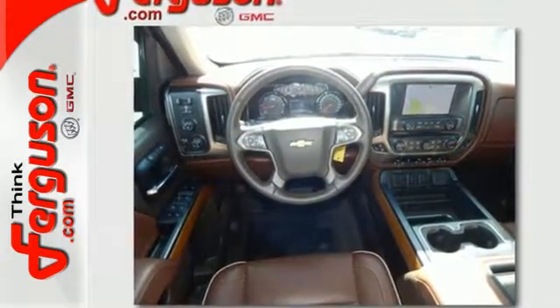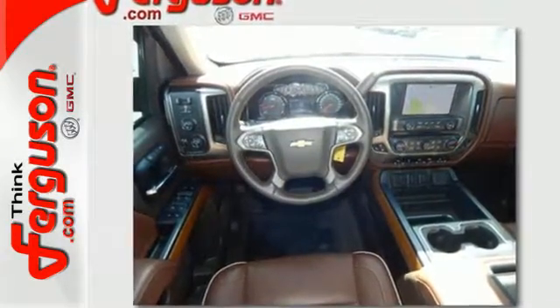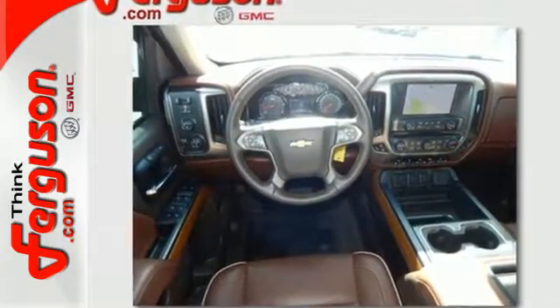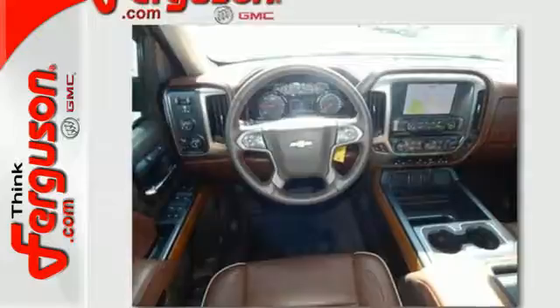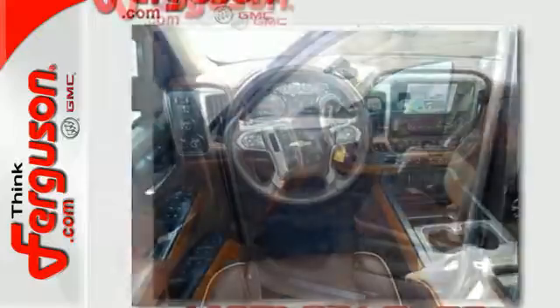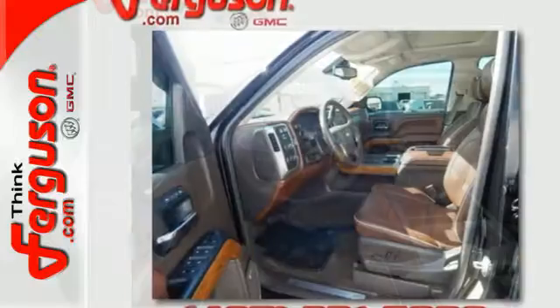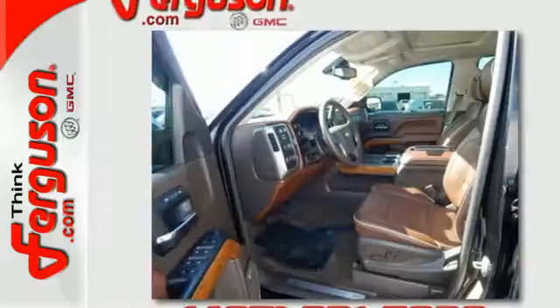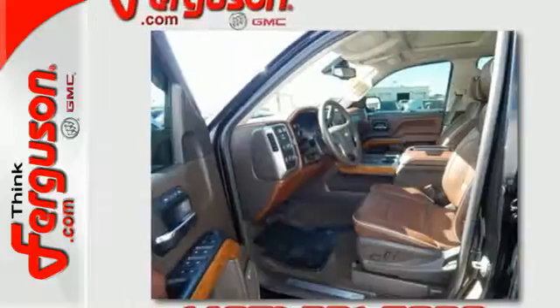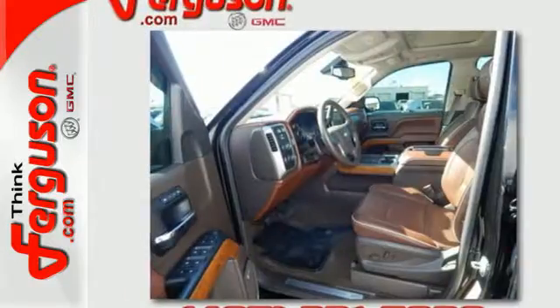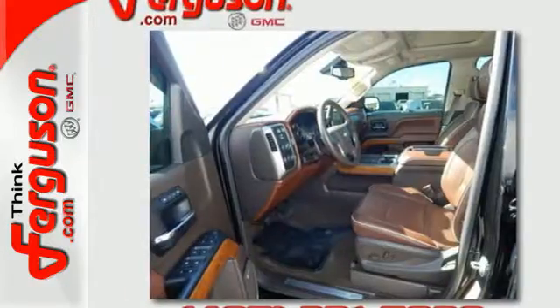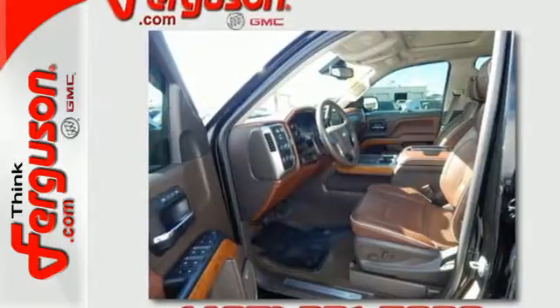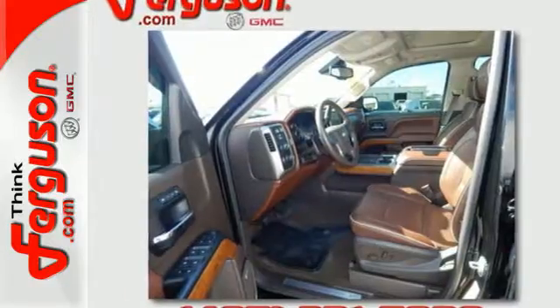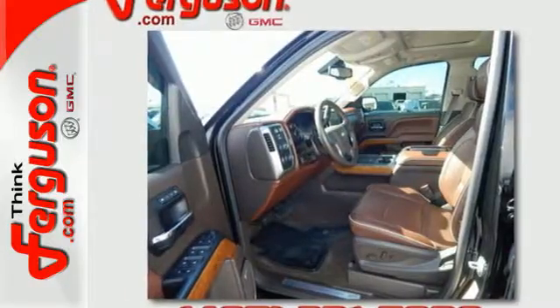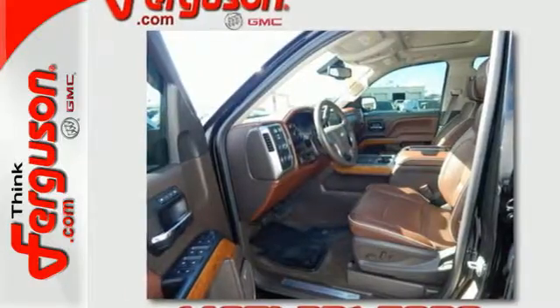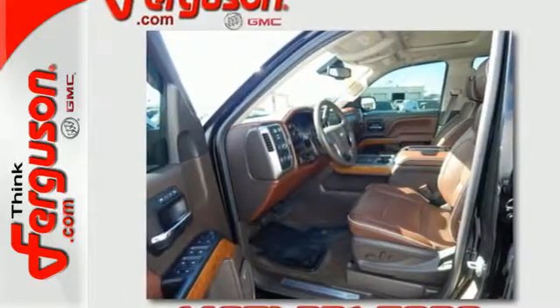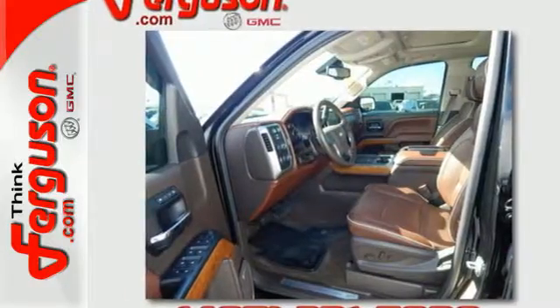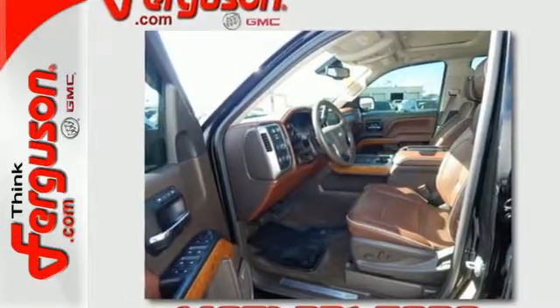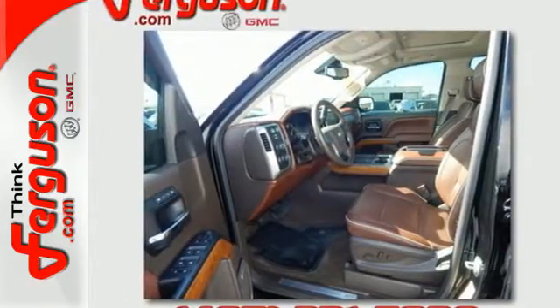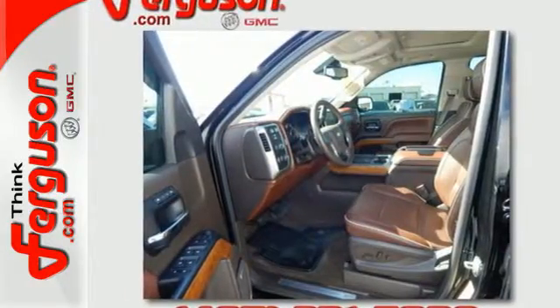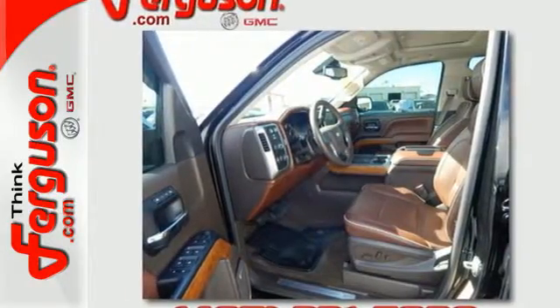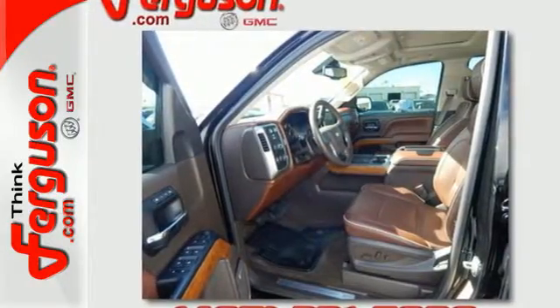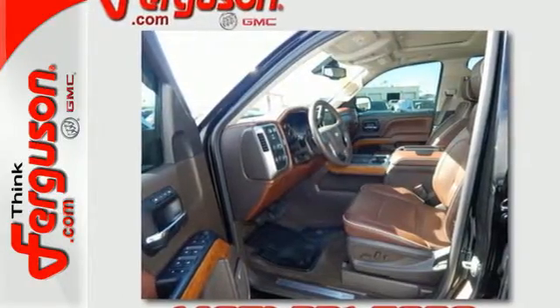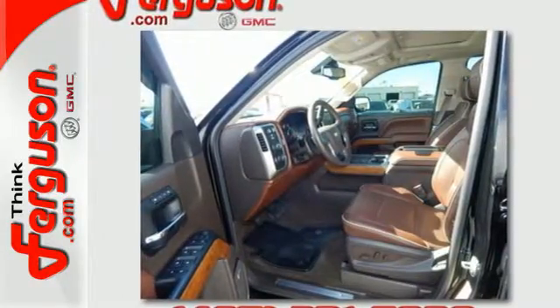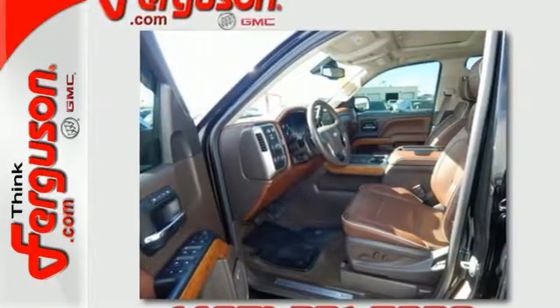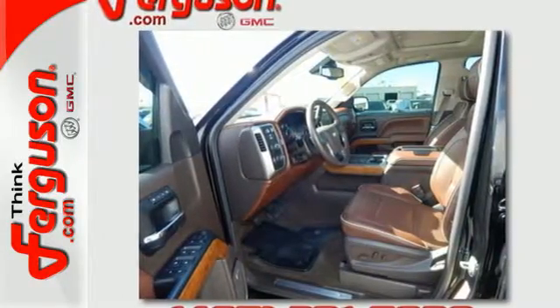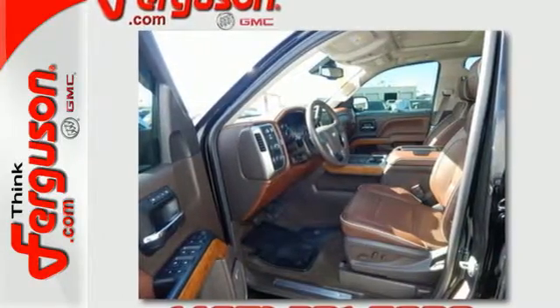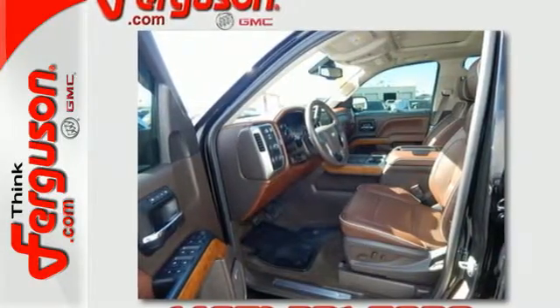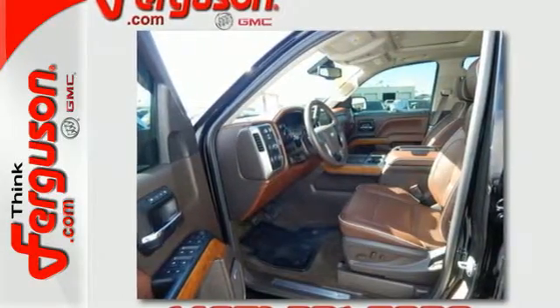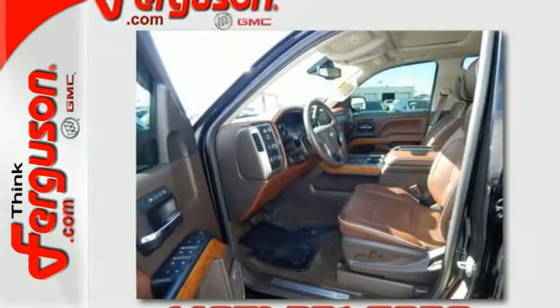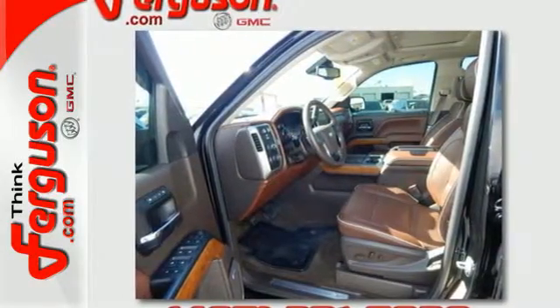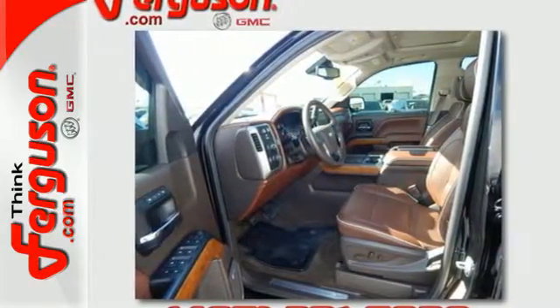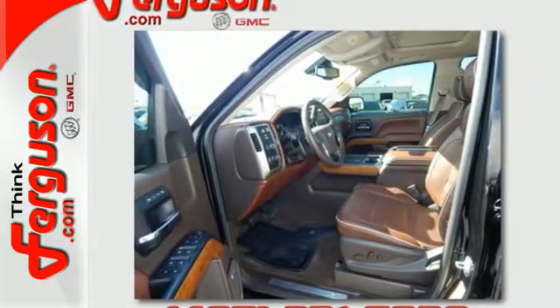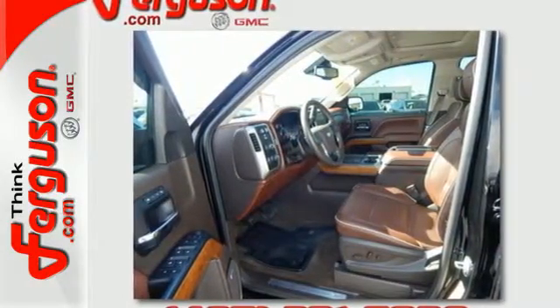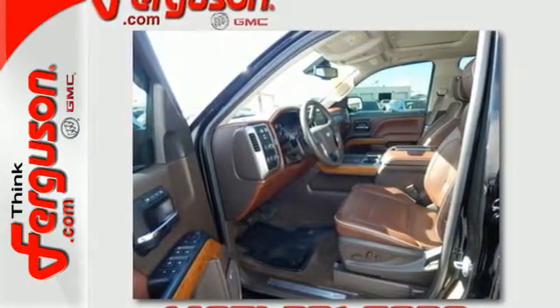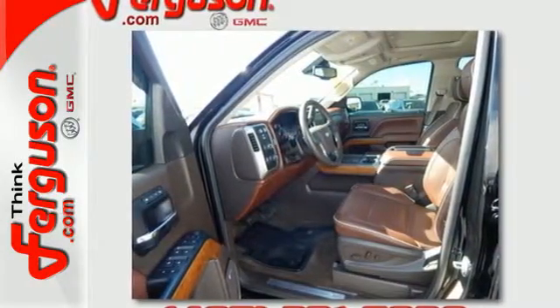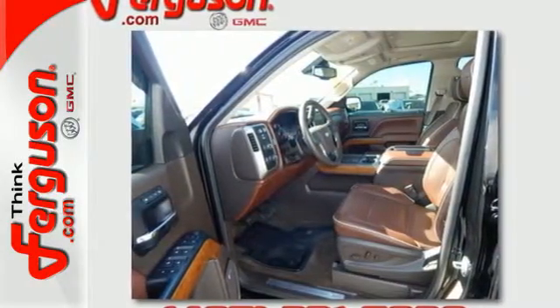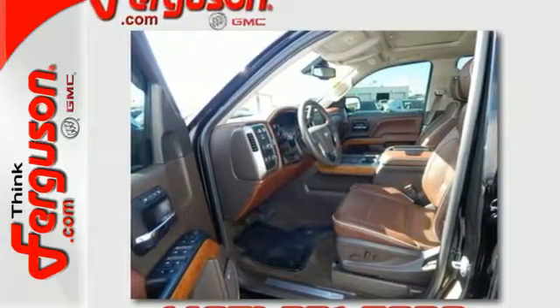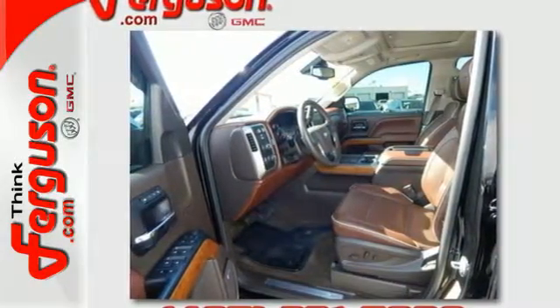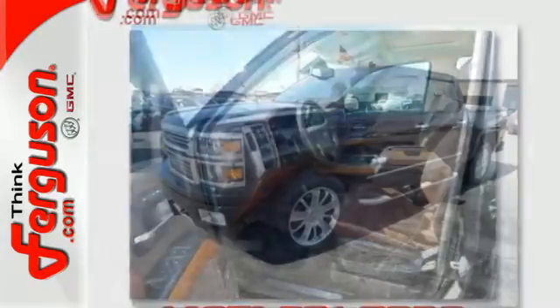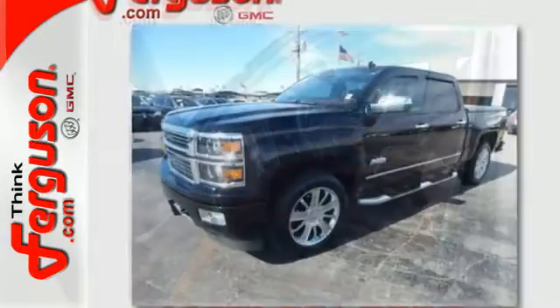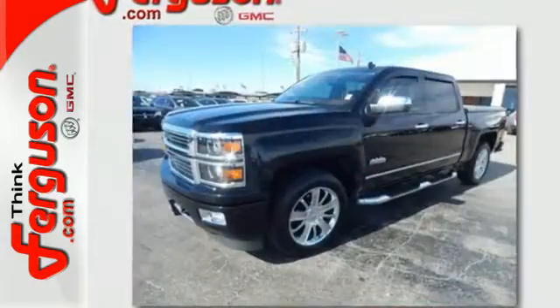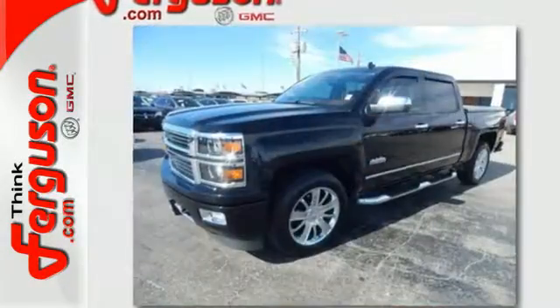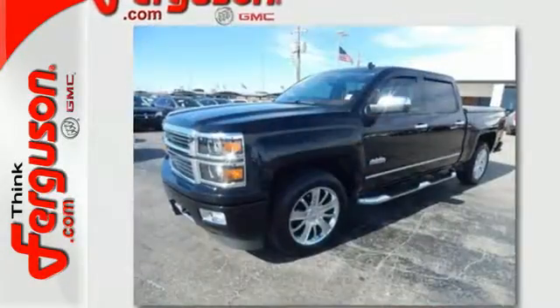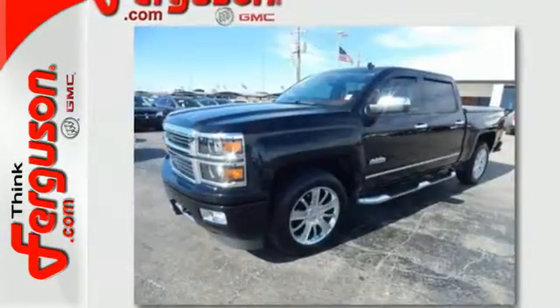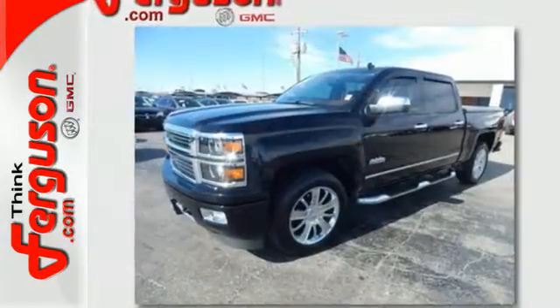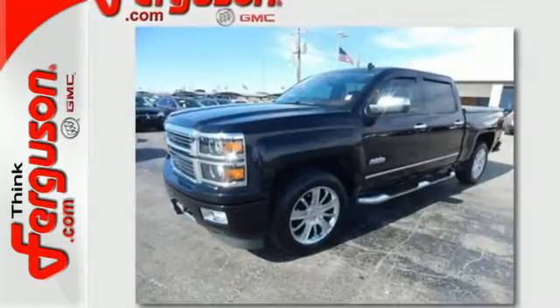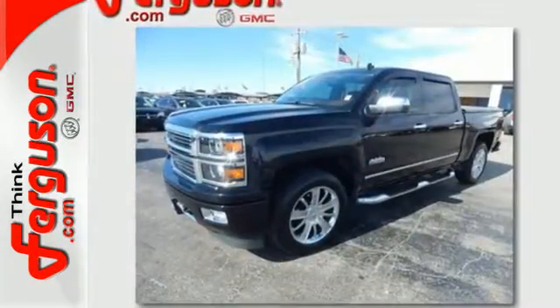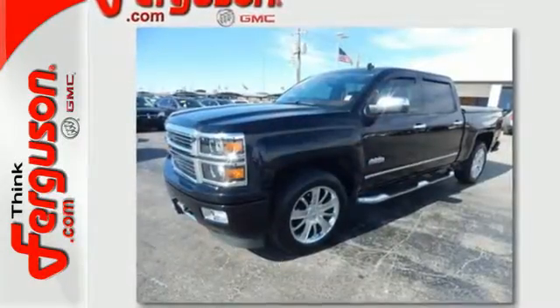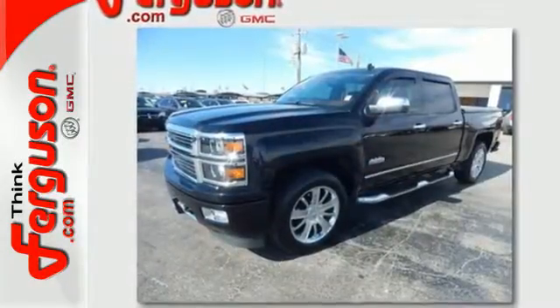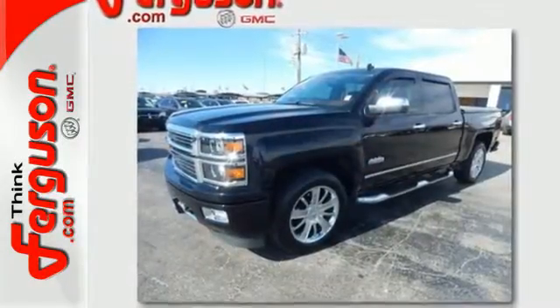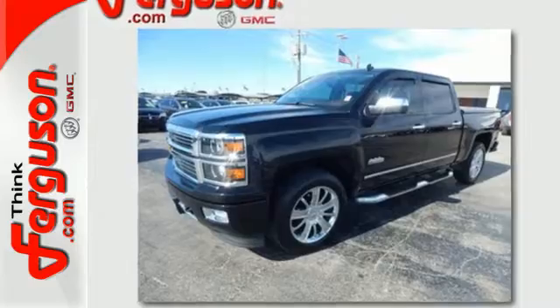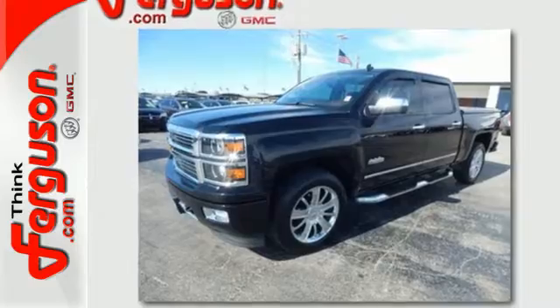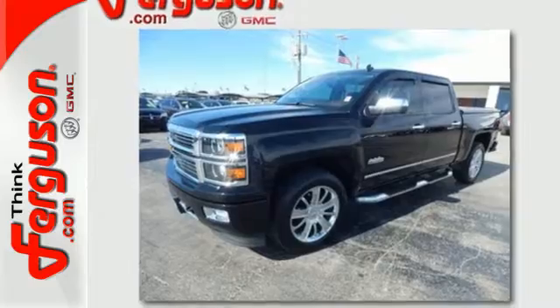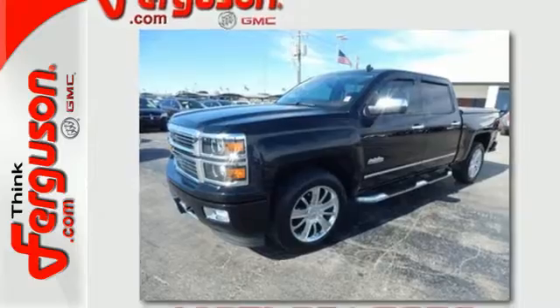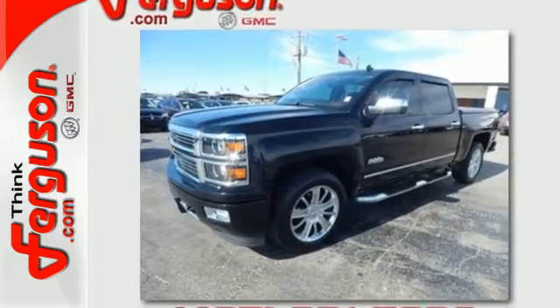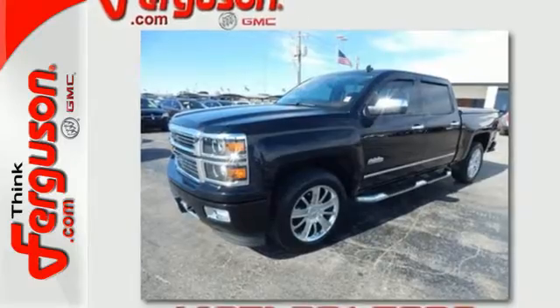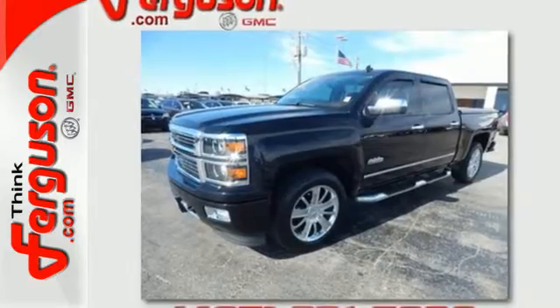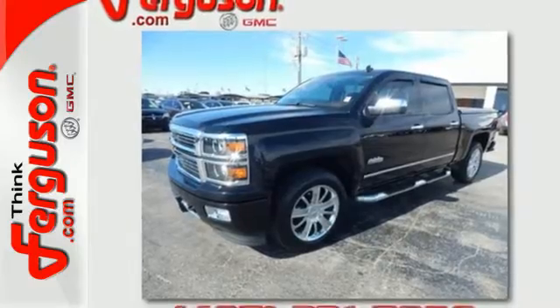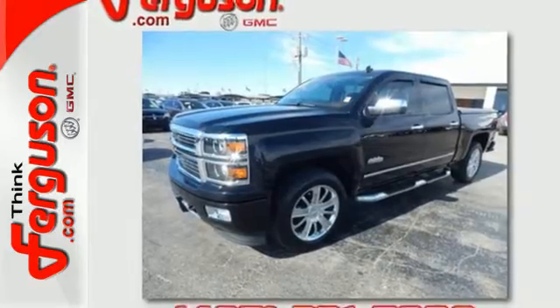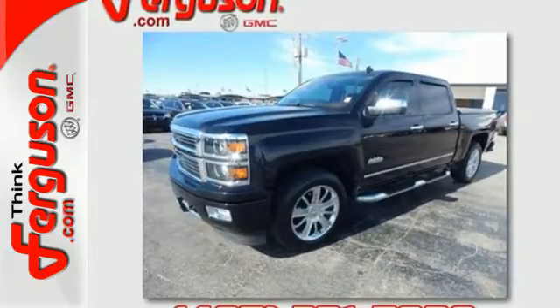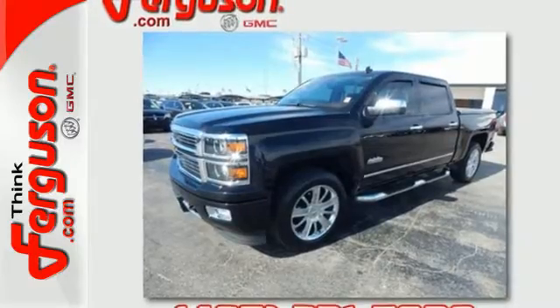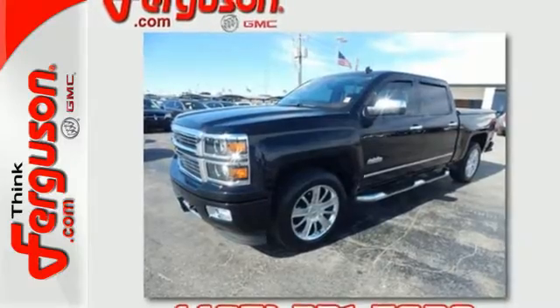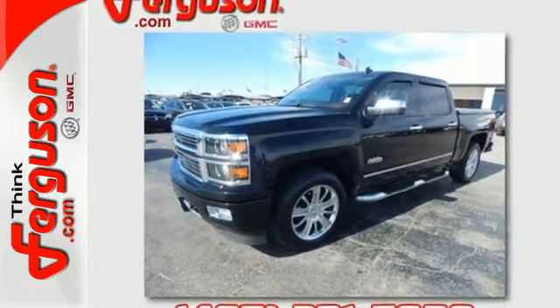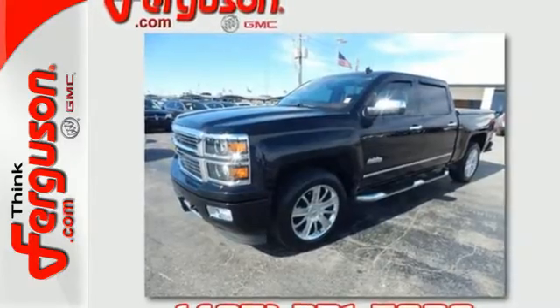Inside, you'll love the heated and ventilated seats, saddle brown leather, climate control, and MyLink entertainment system with a touch screen.